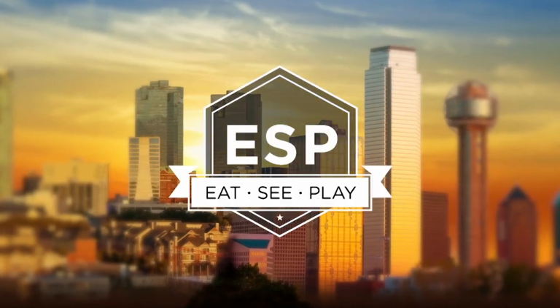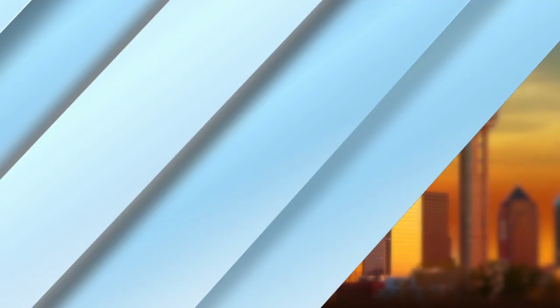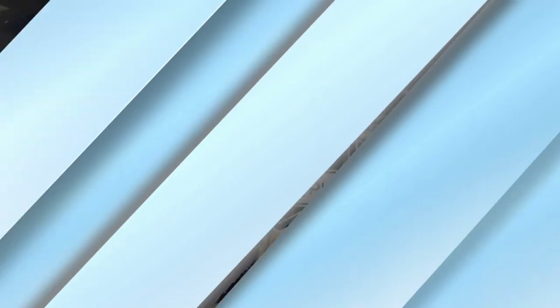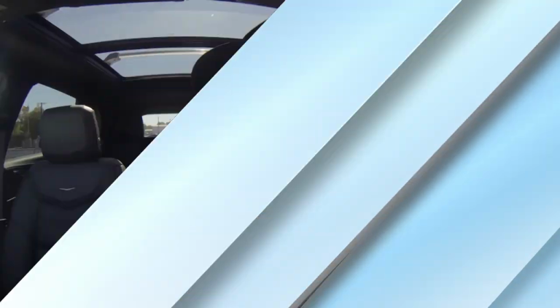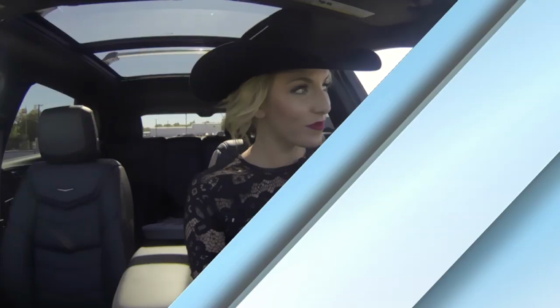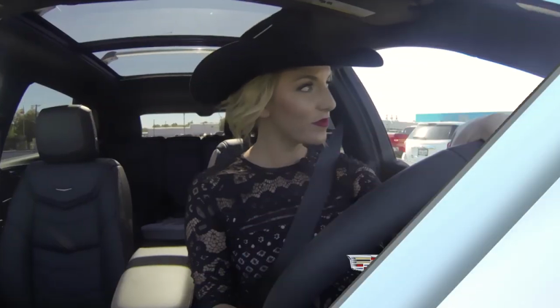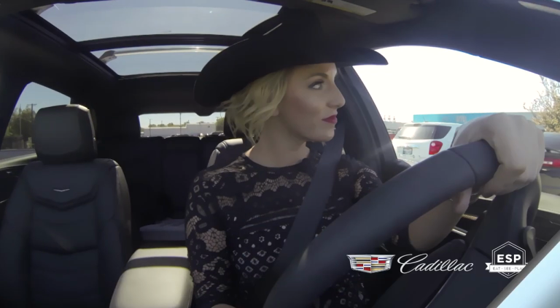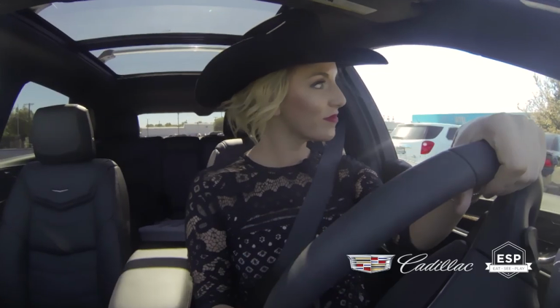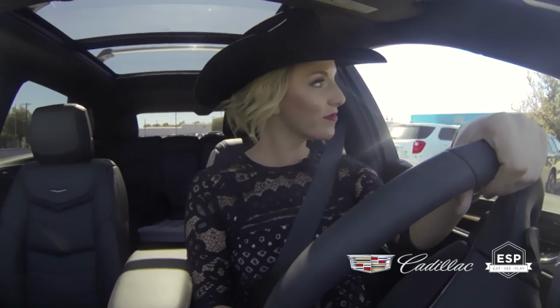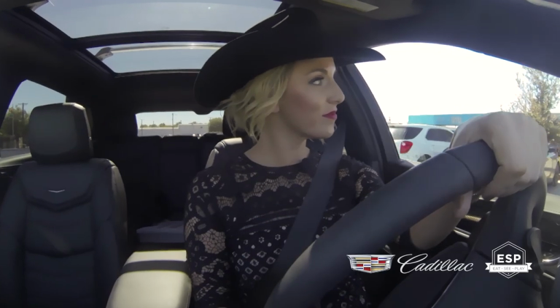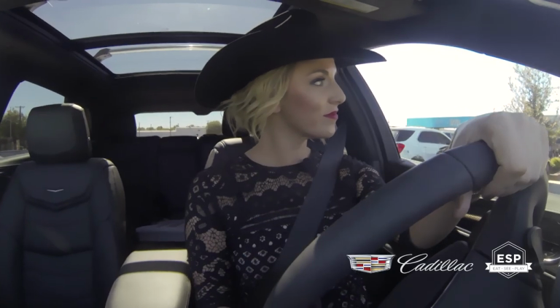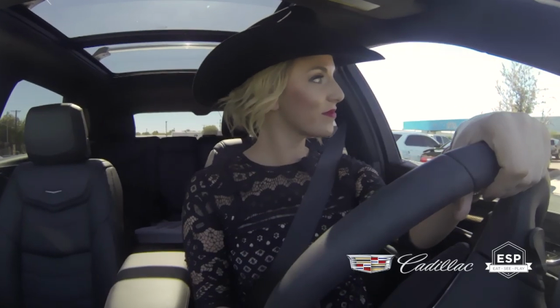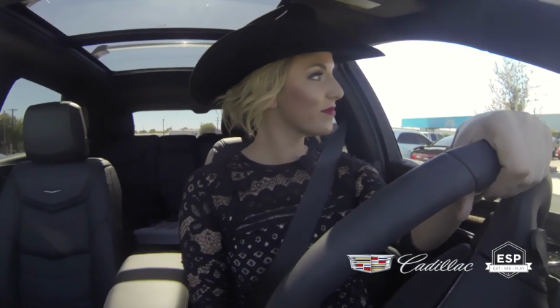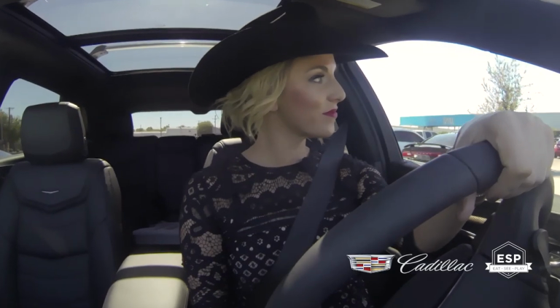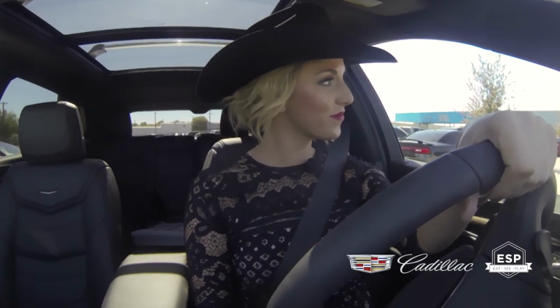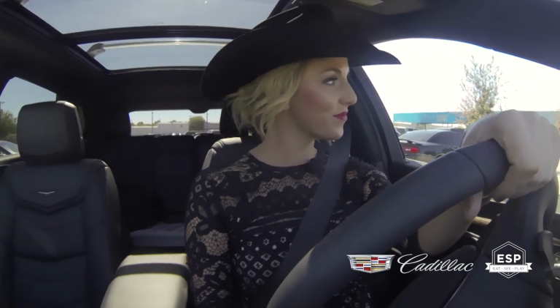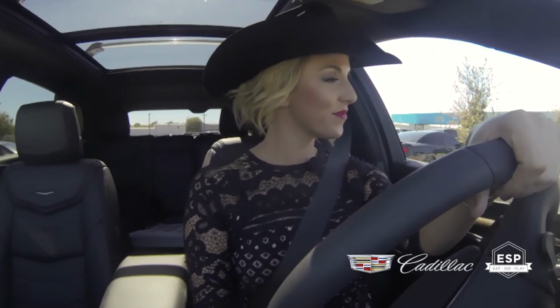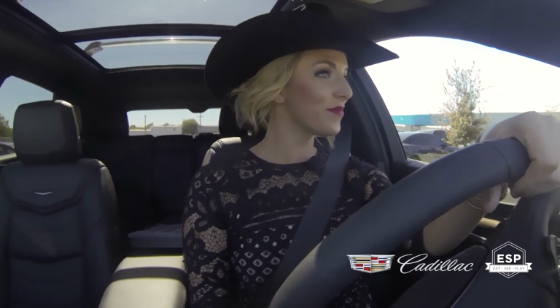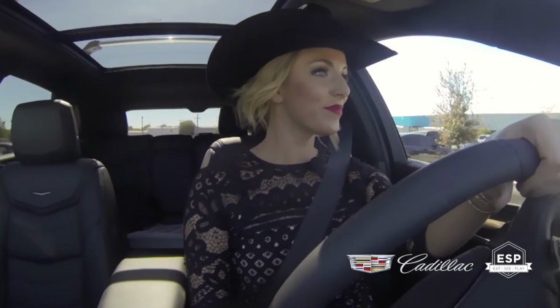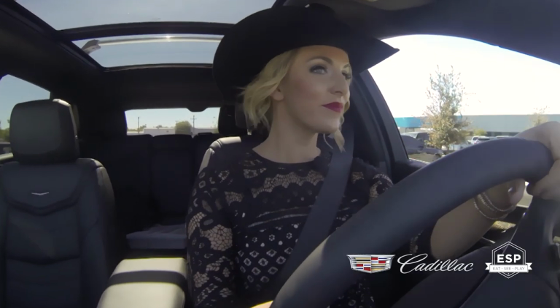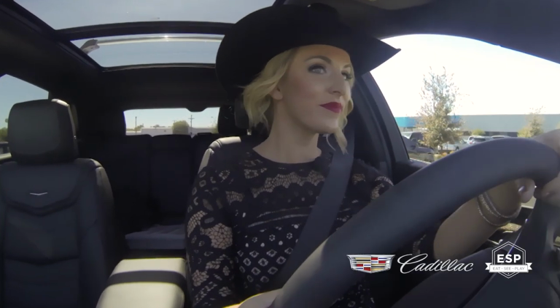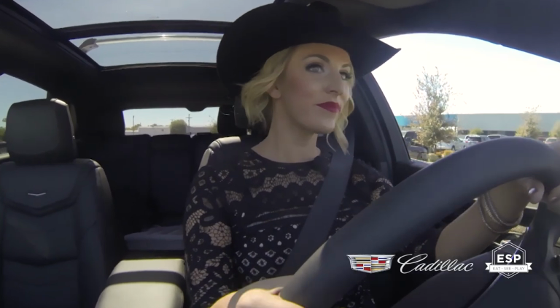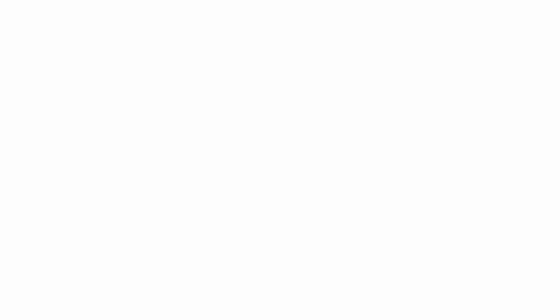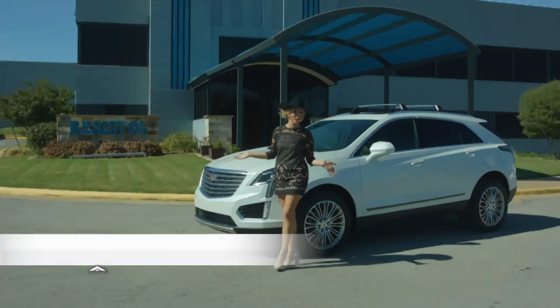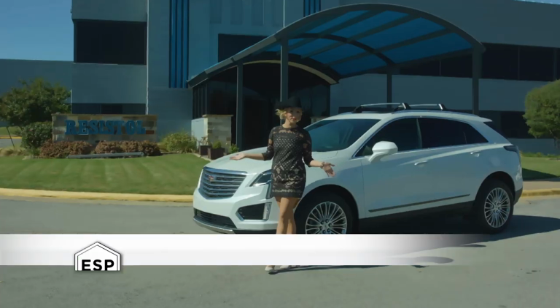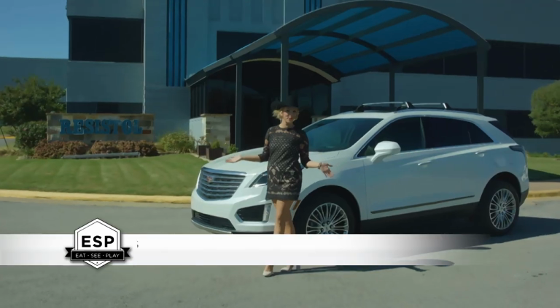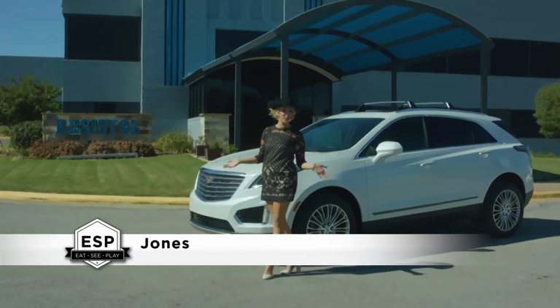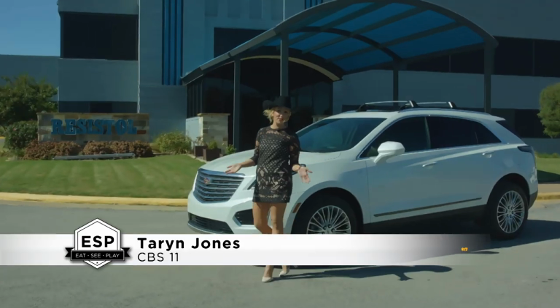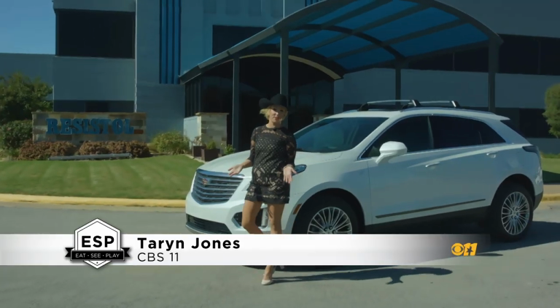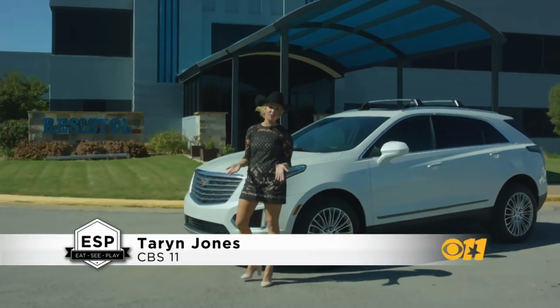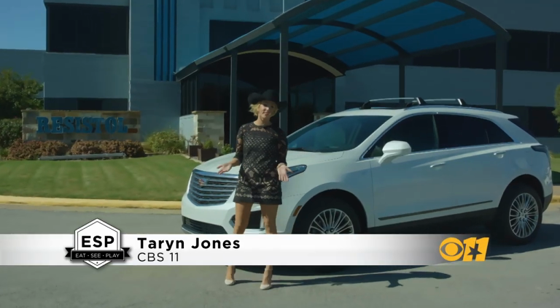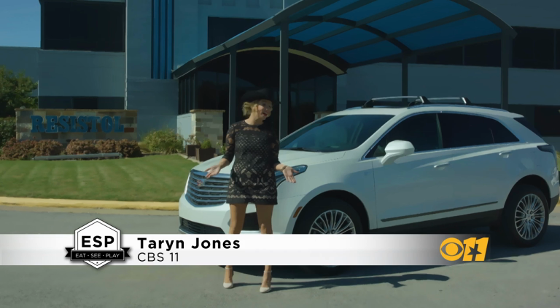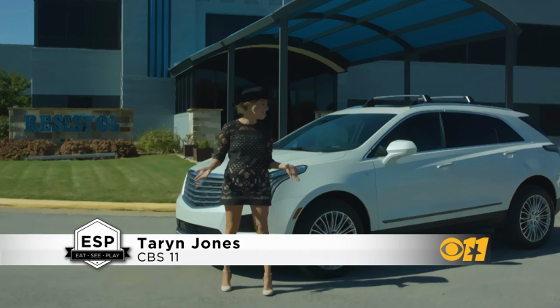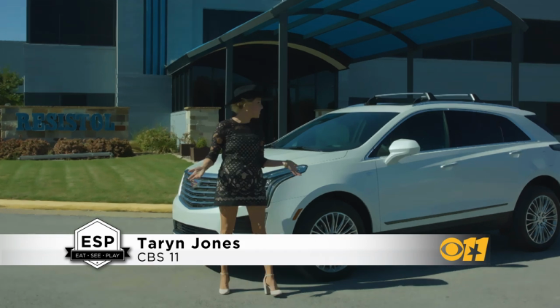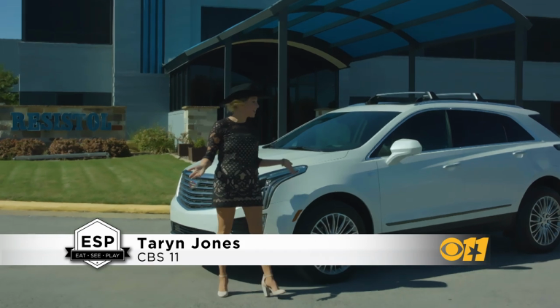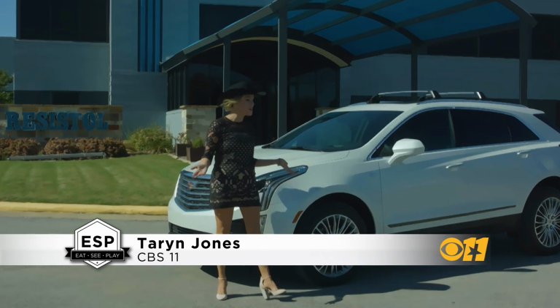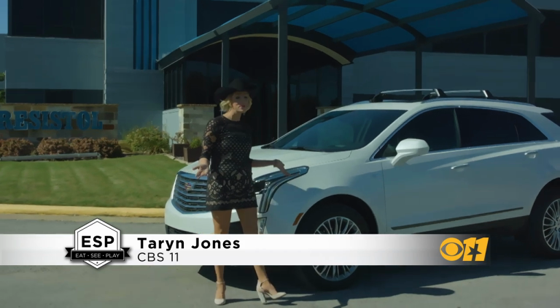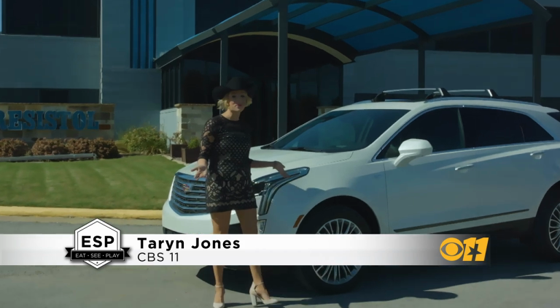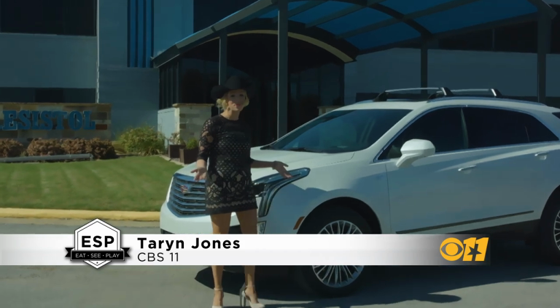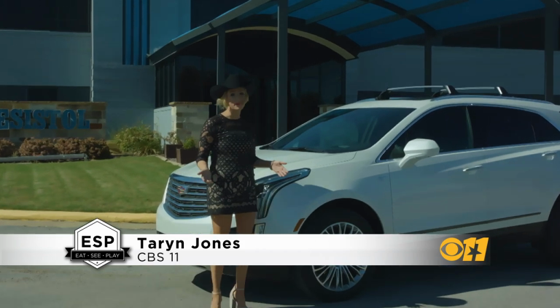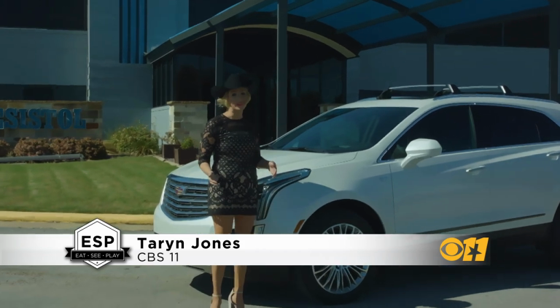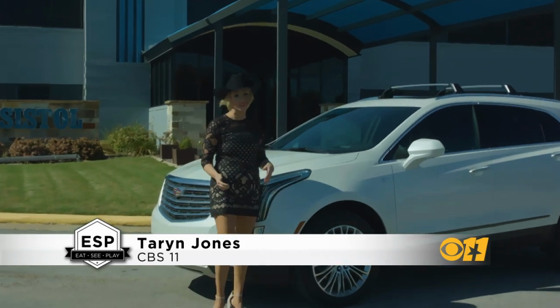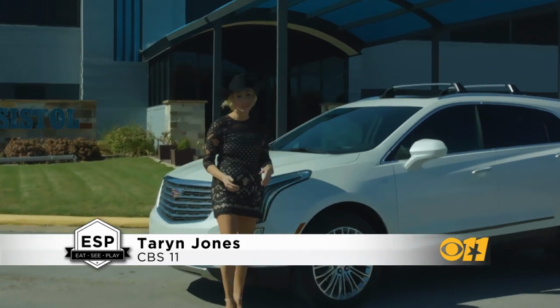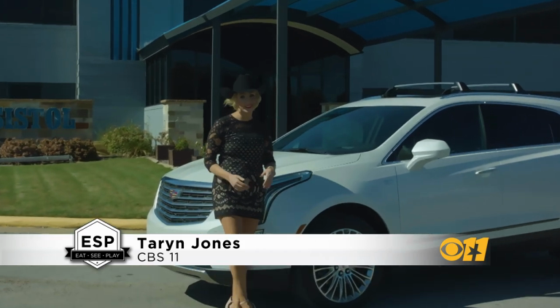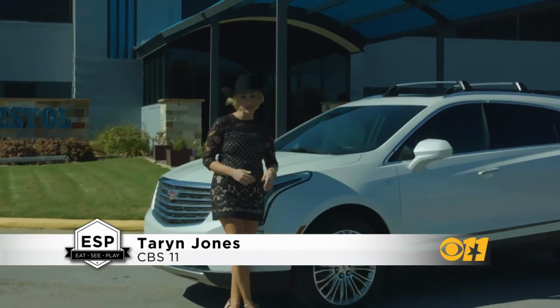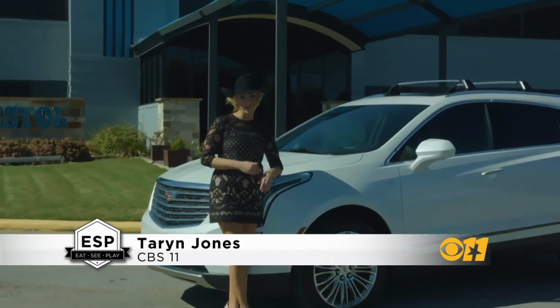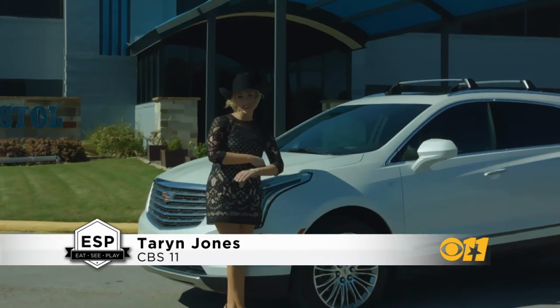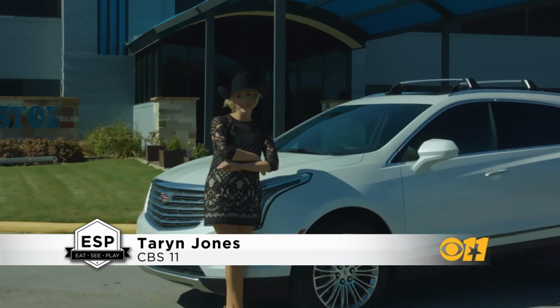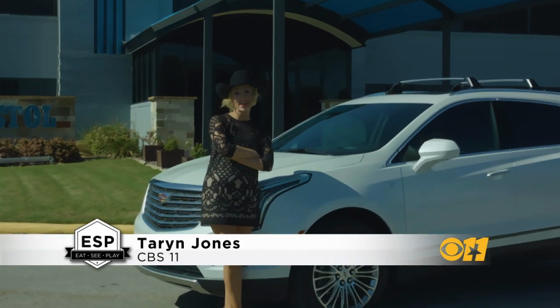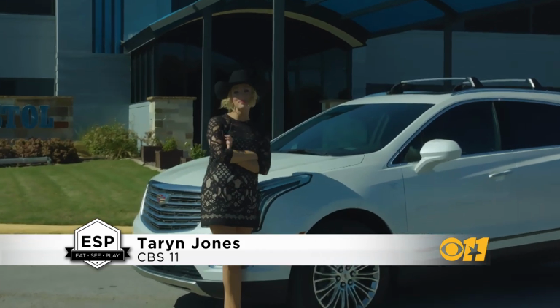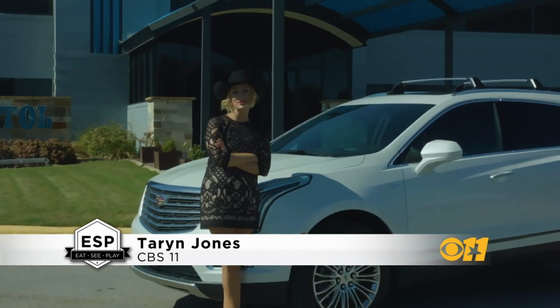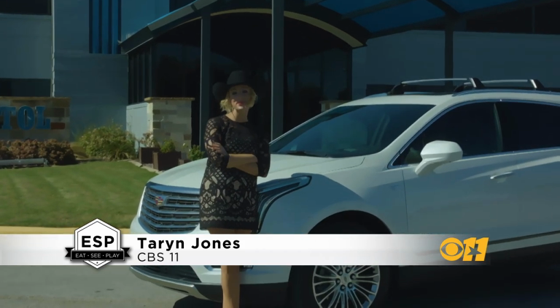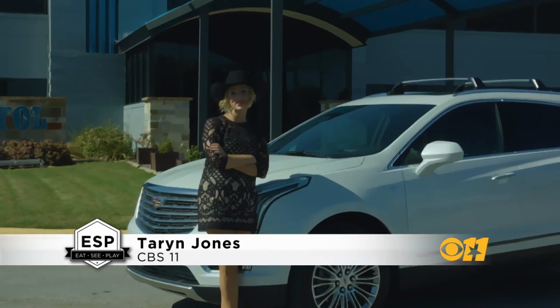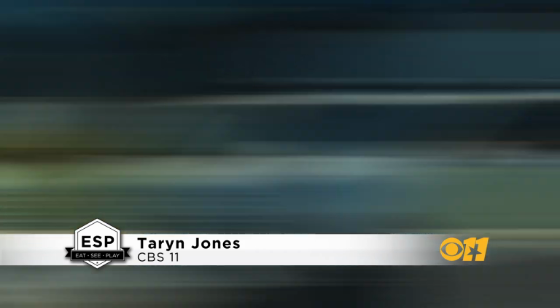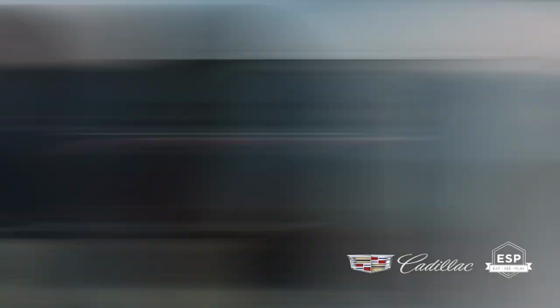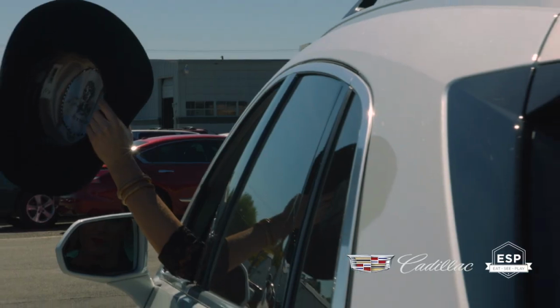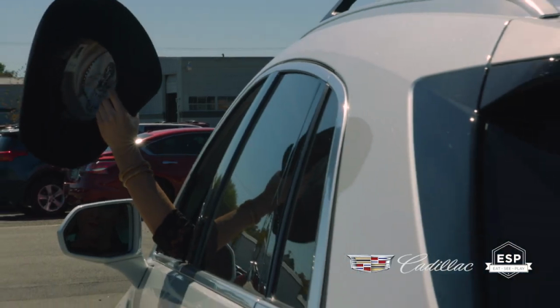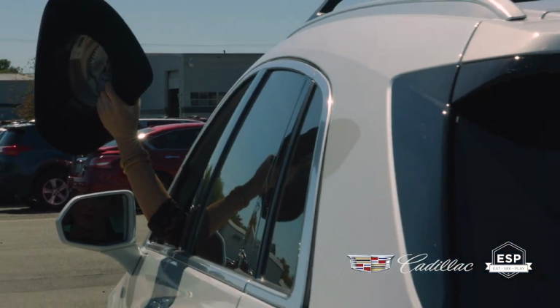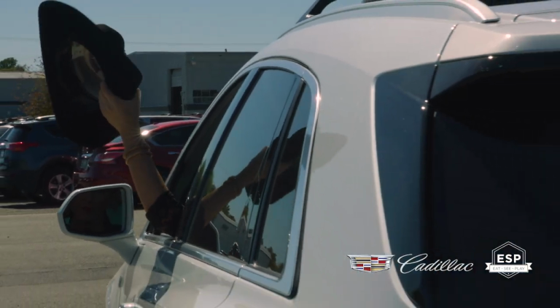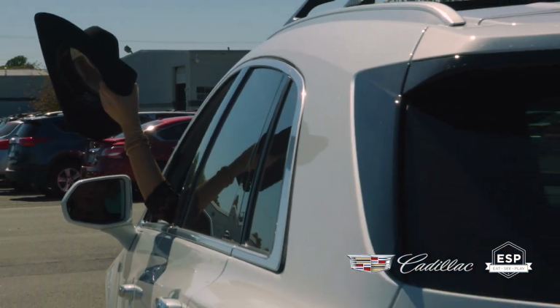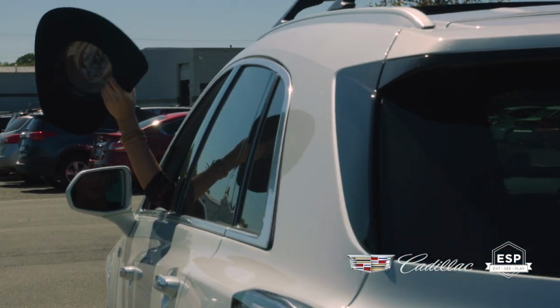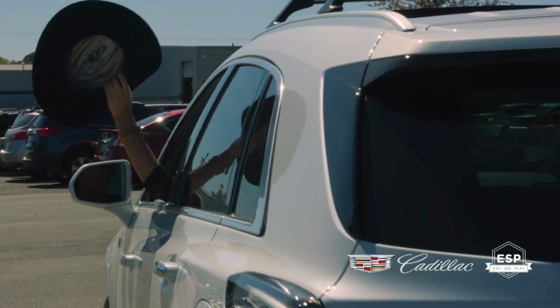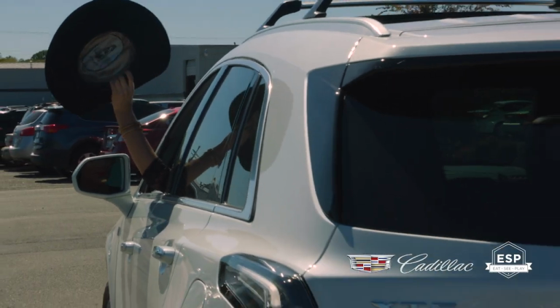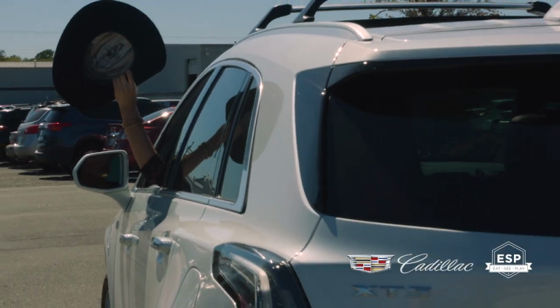Today we're taking the Cadillac XT5 to the crossroads of style and performance. Except this time we're doing it Texas style.